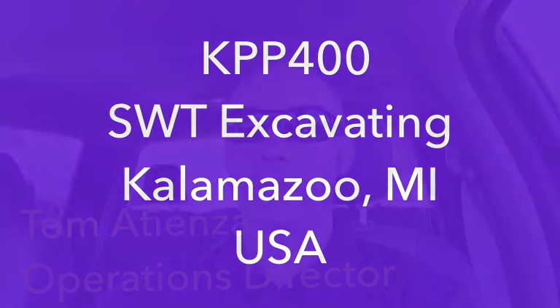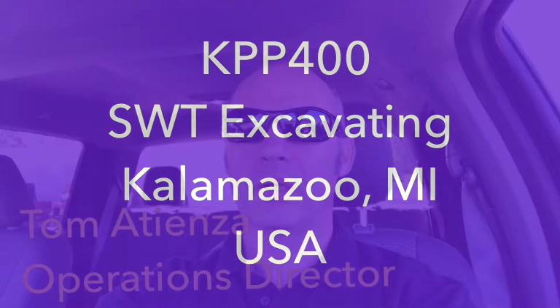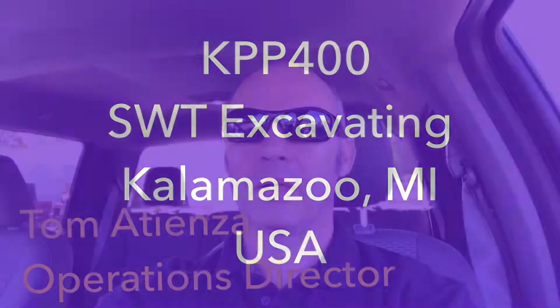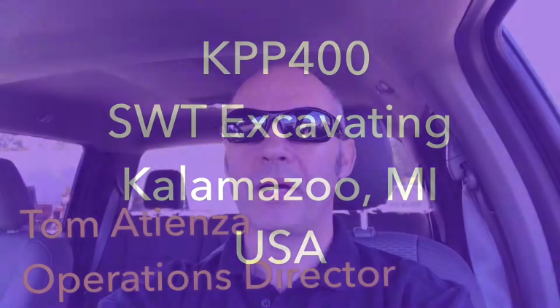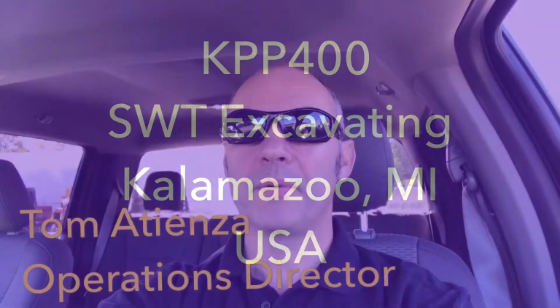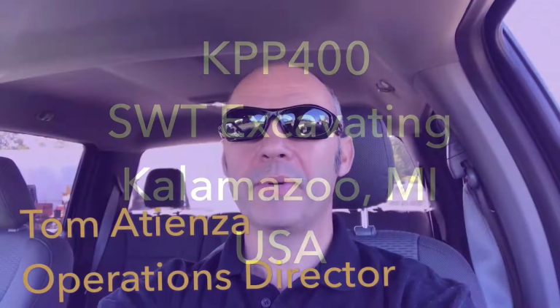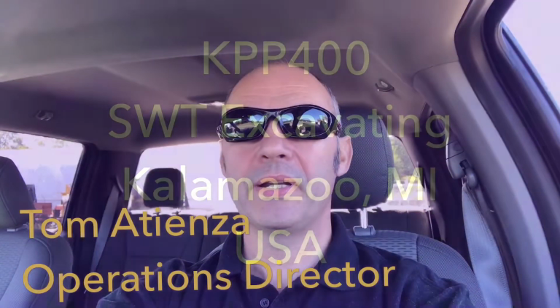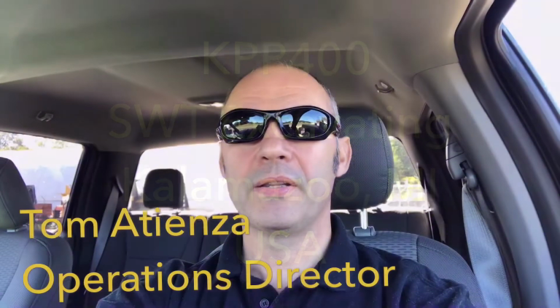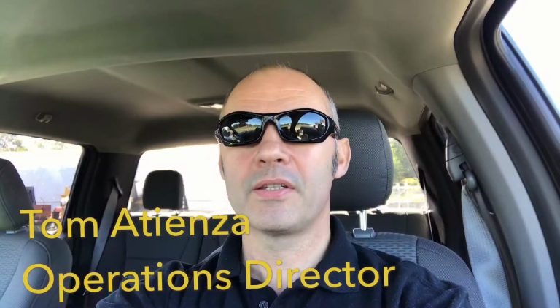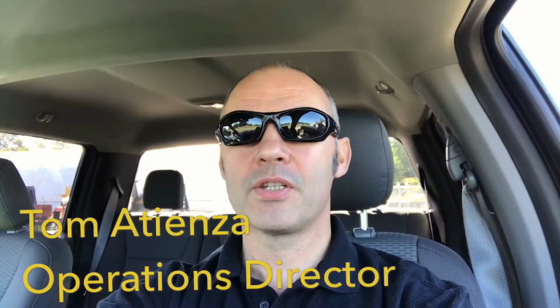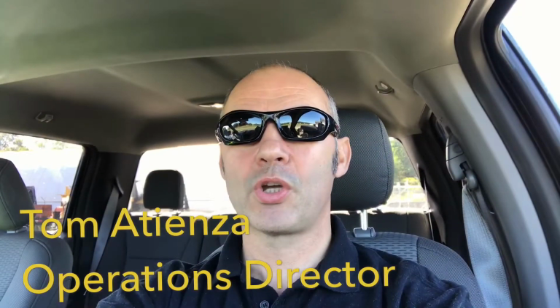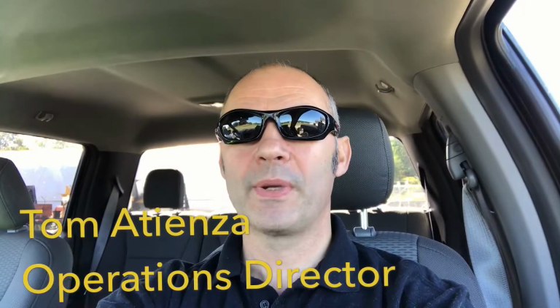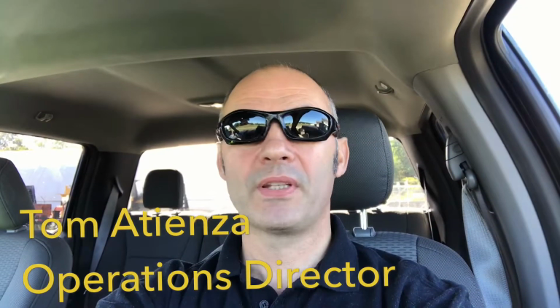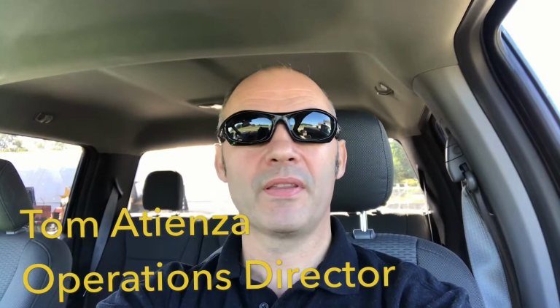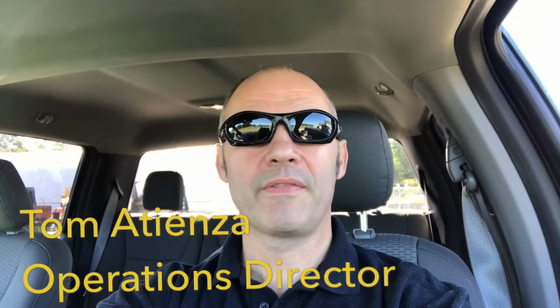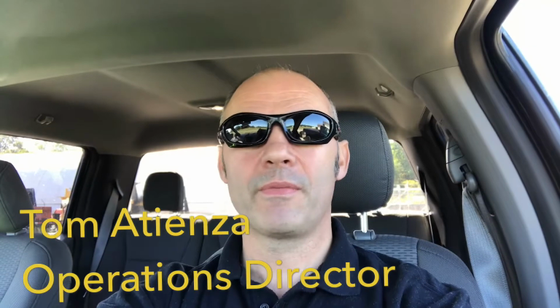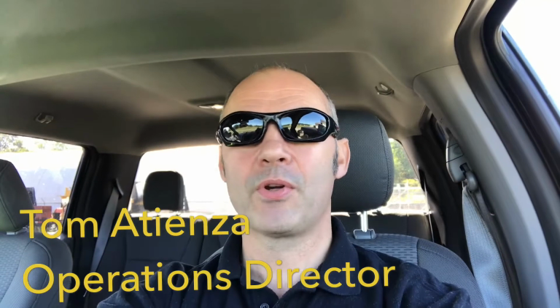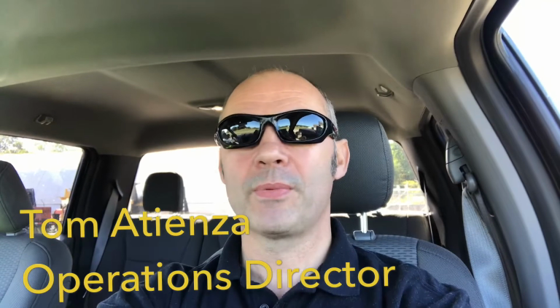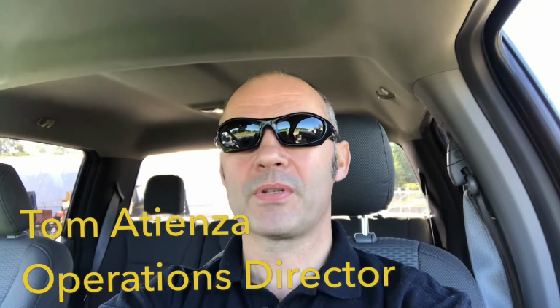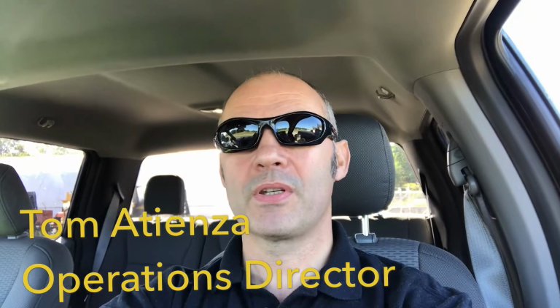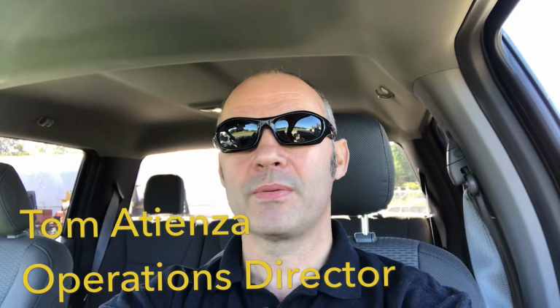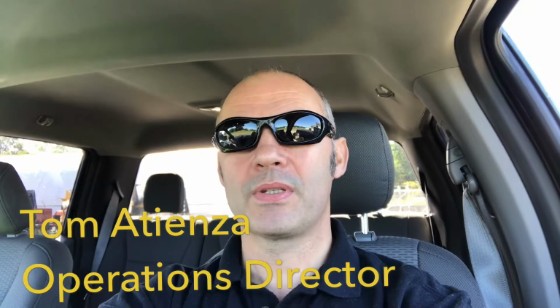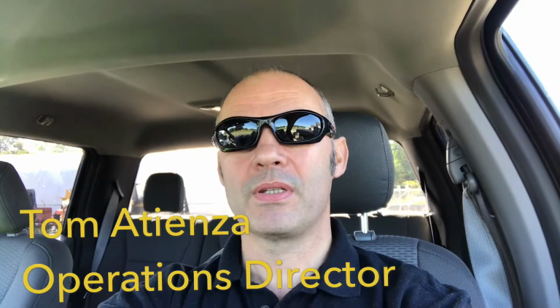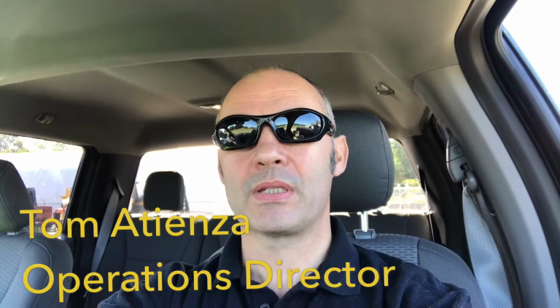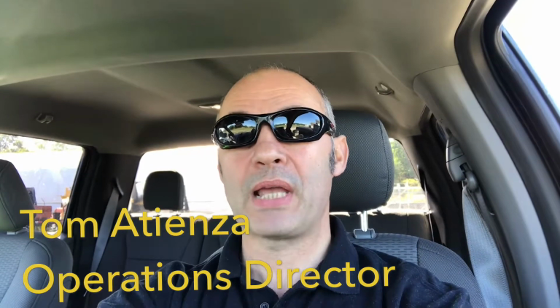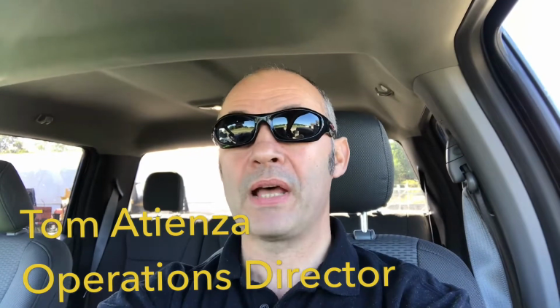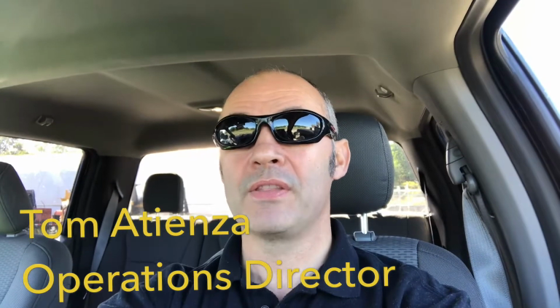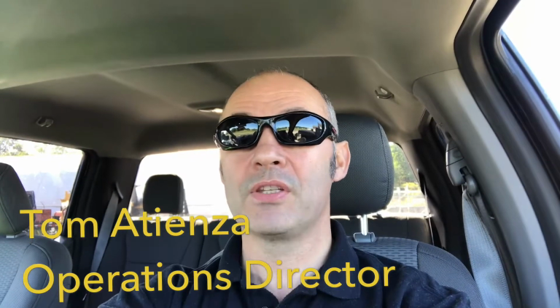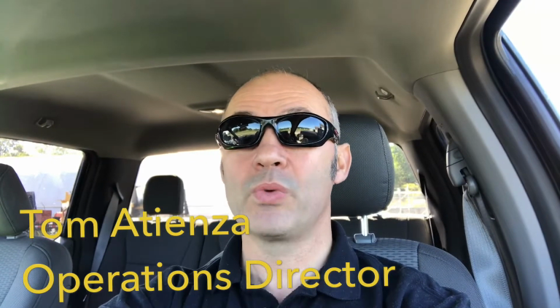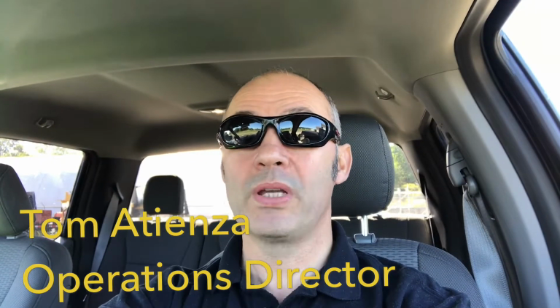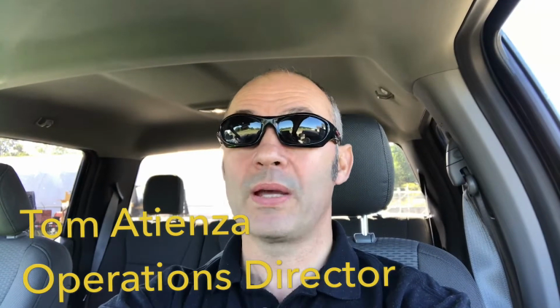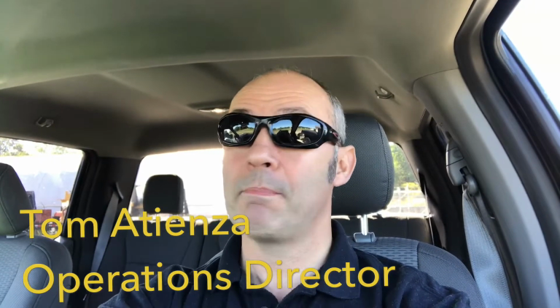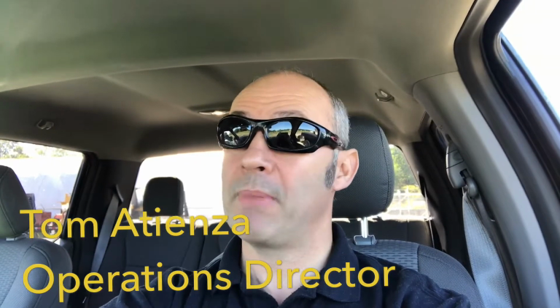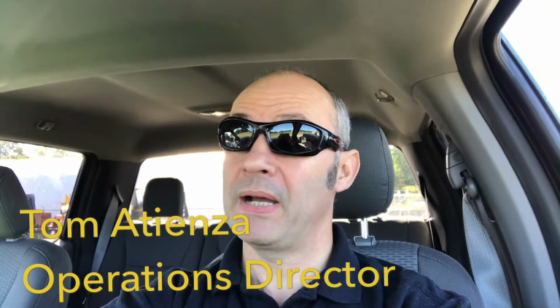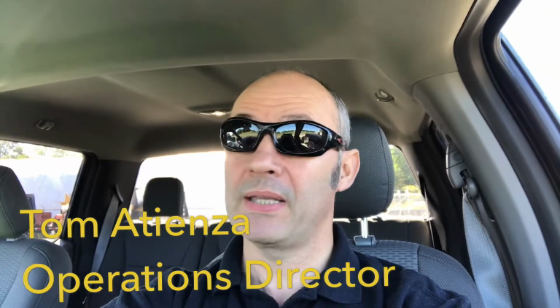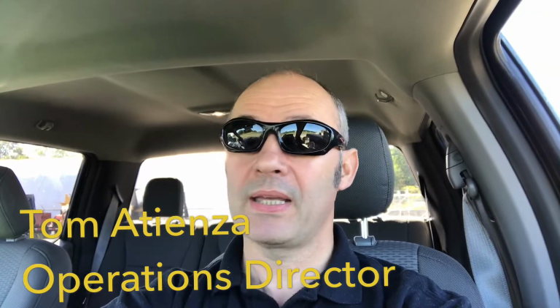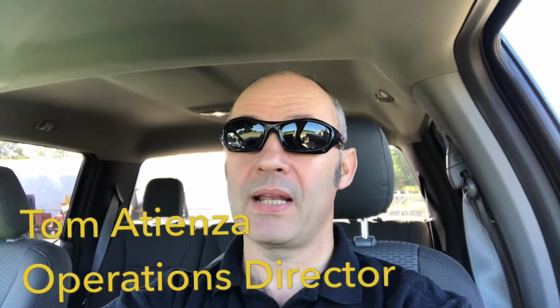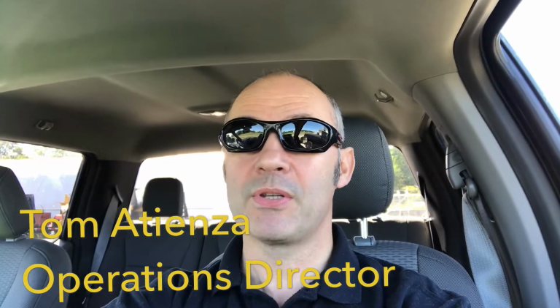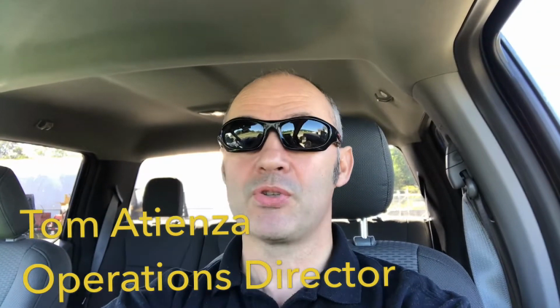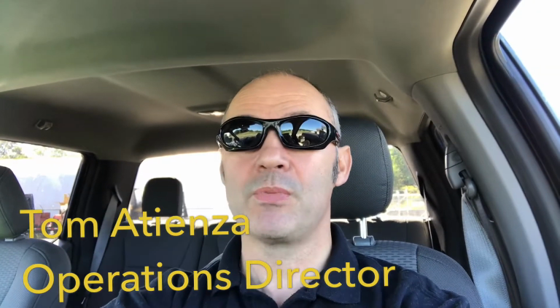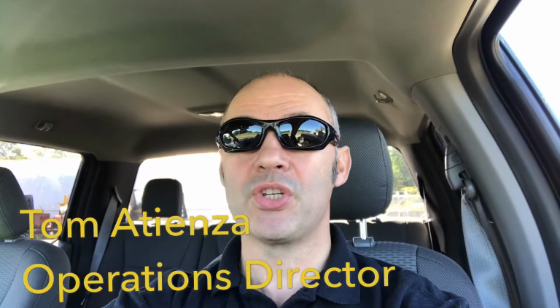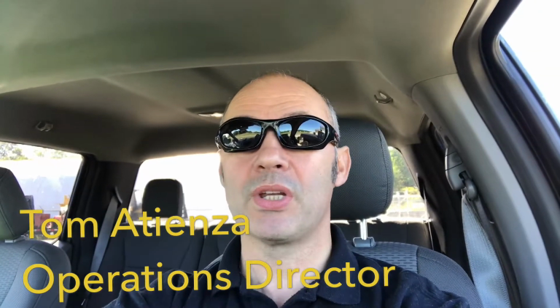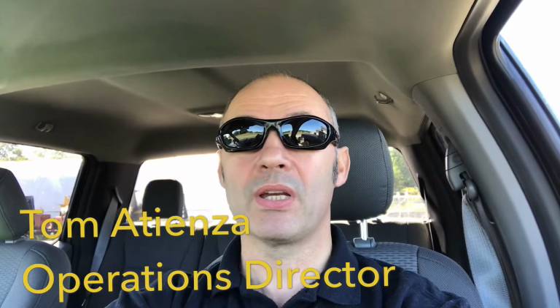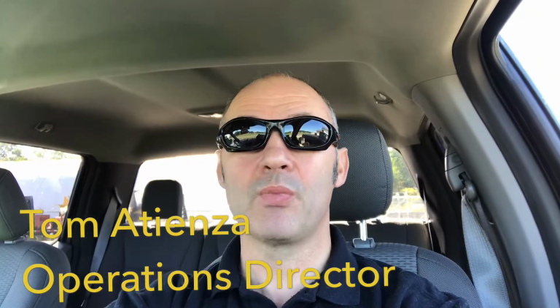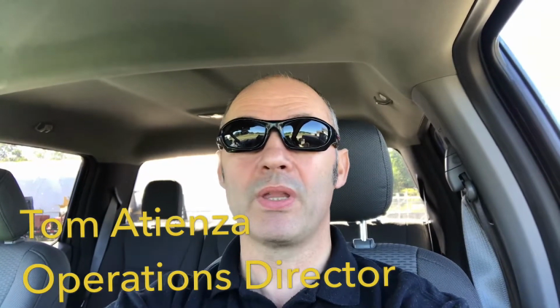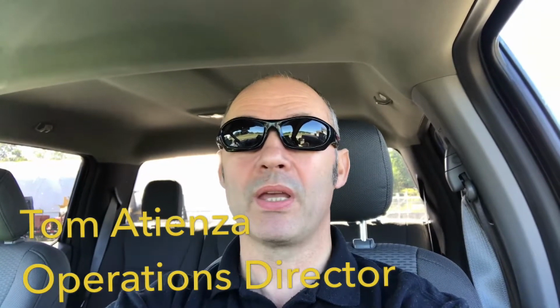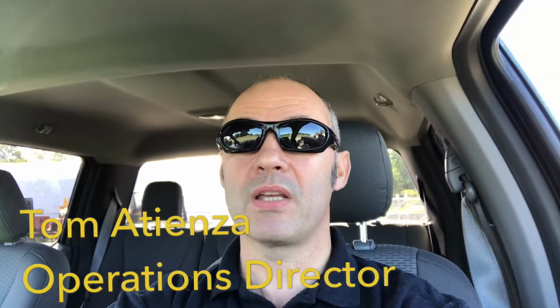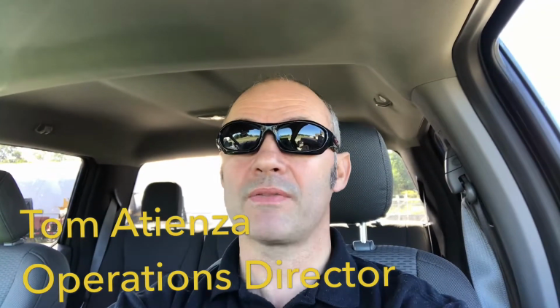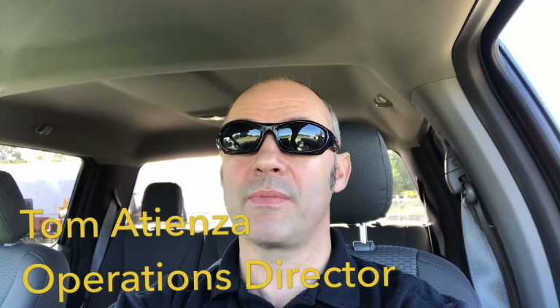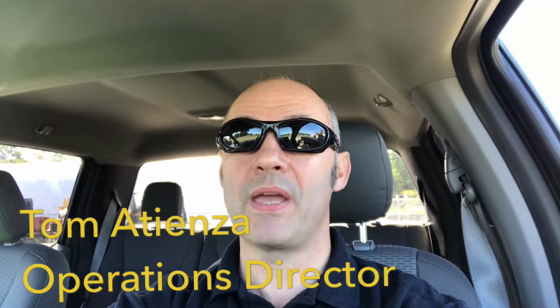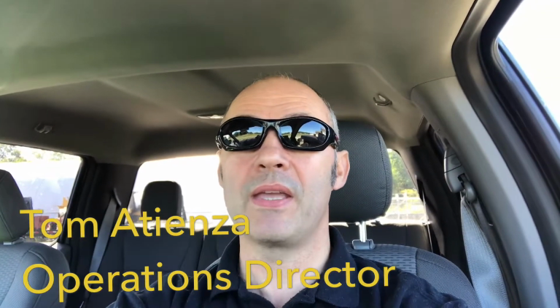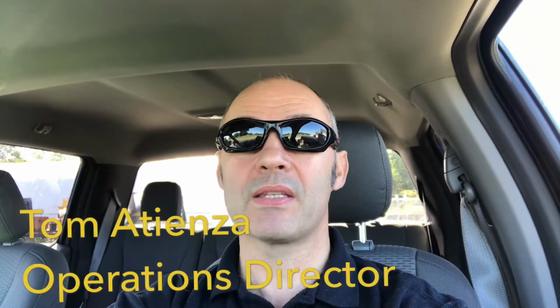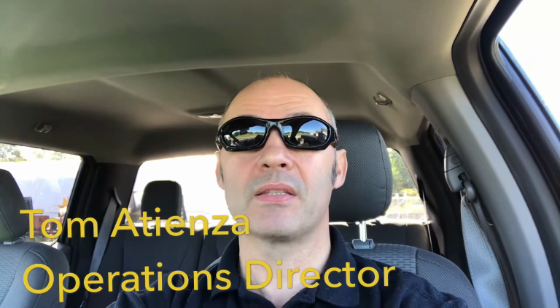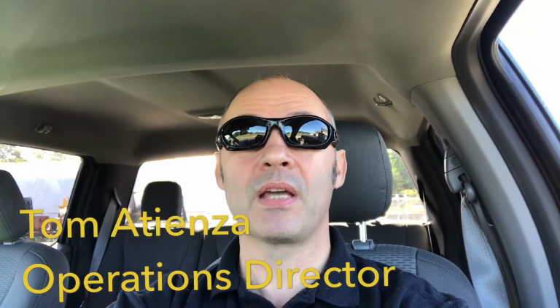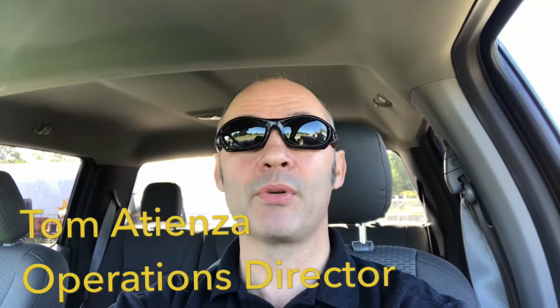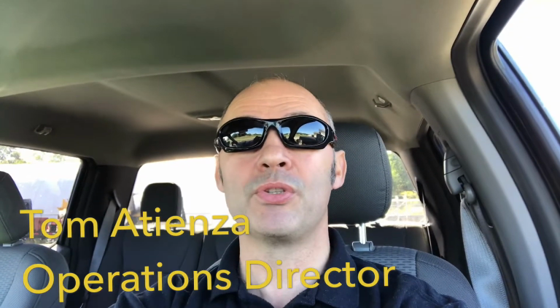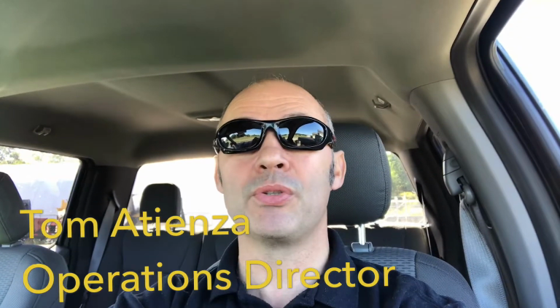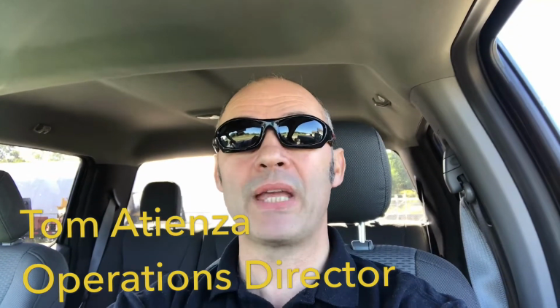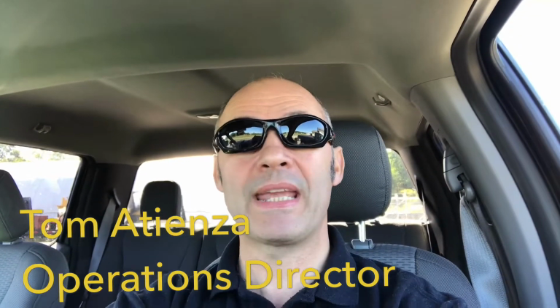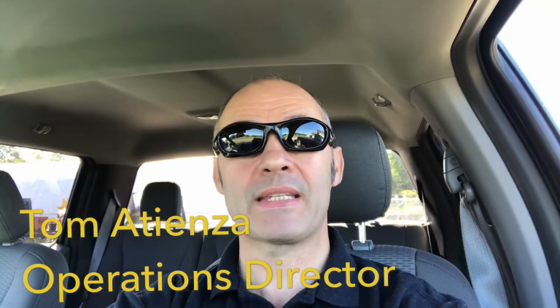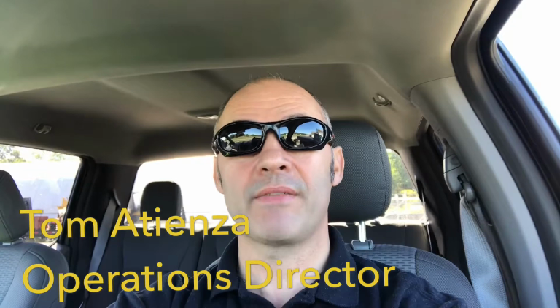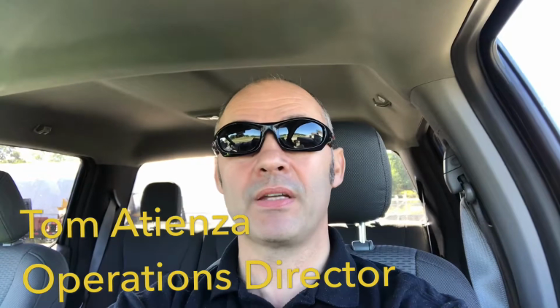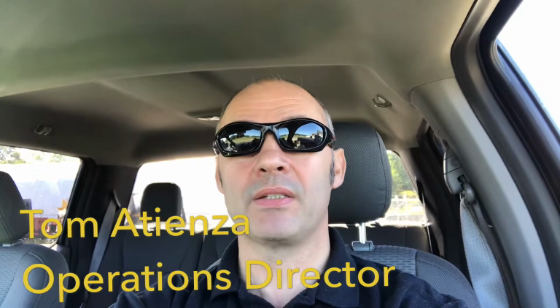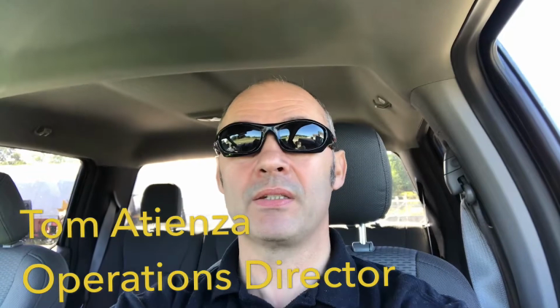Hi everybody, this is Tom Atienza from Corvus Services, and this week I'm back in Kalamazoo, Michigan with the guys from SWT Excavating.